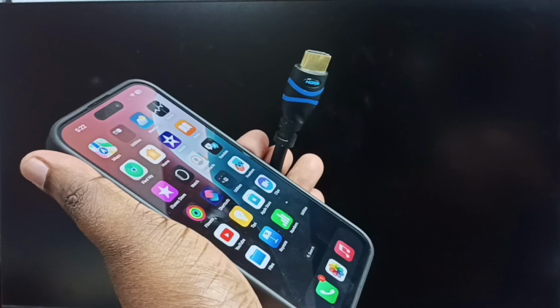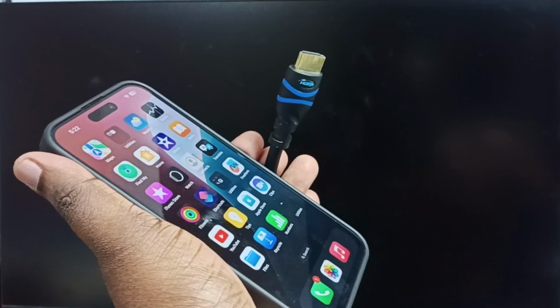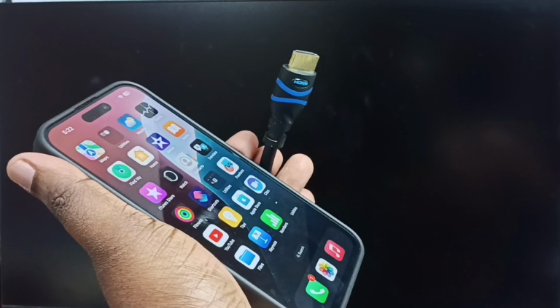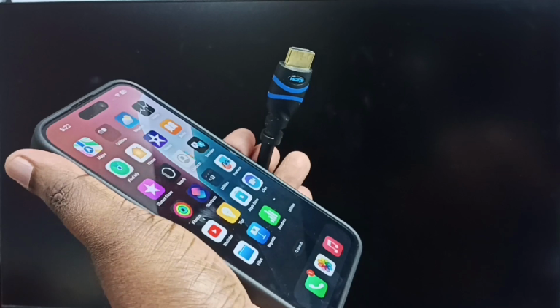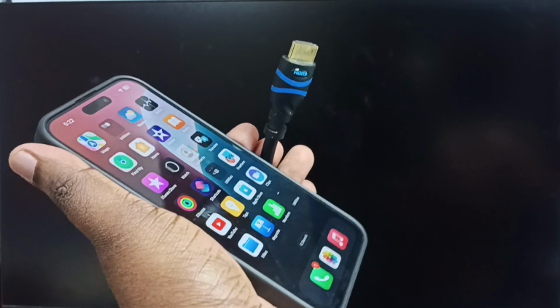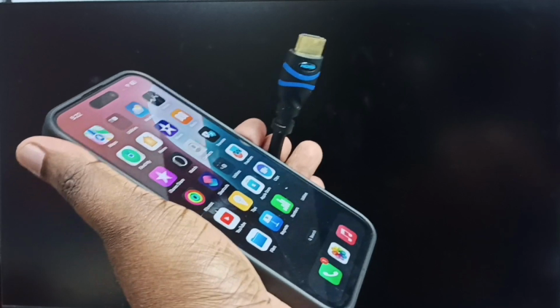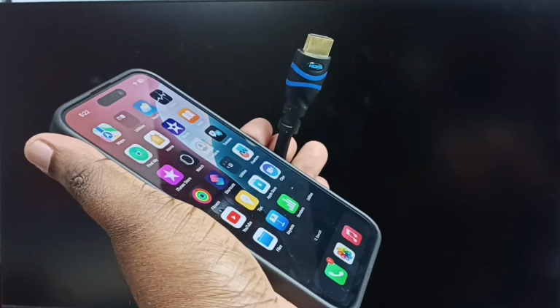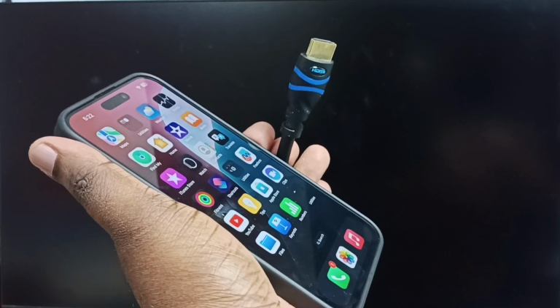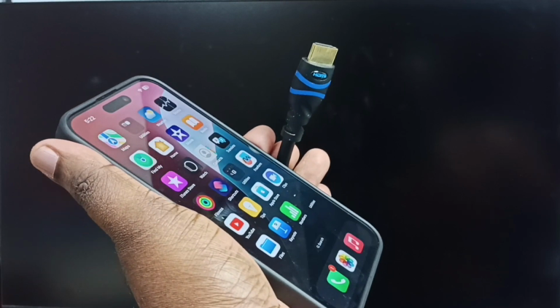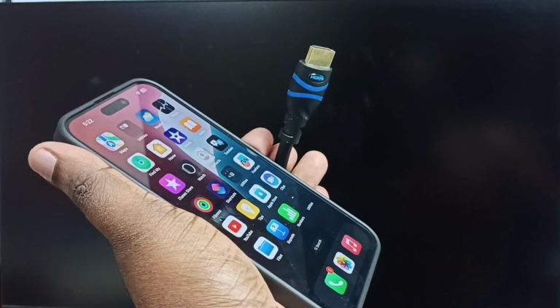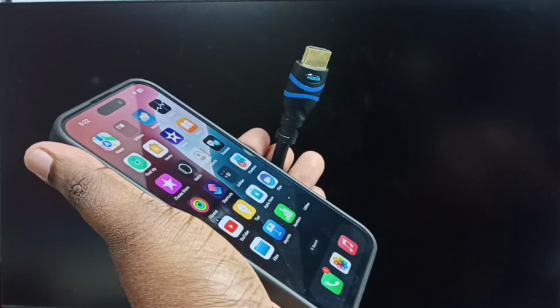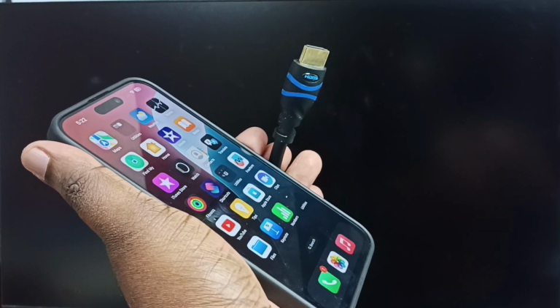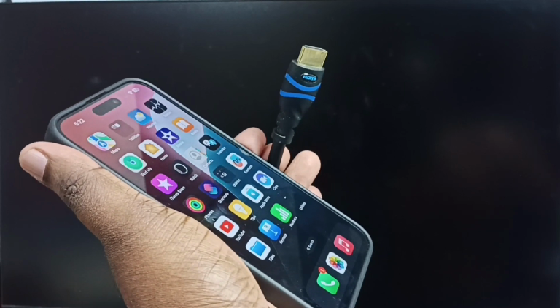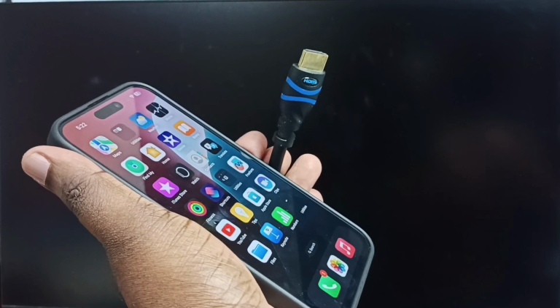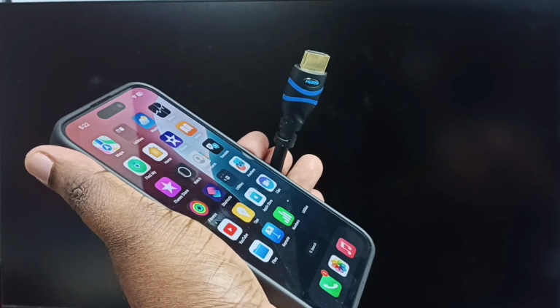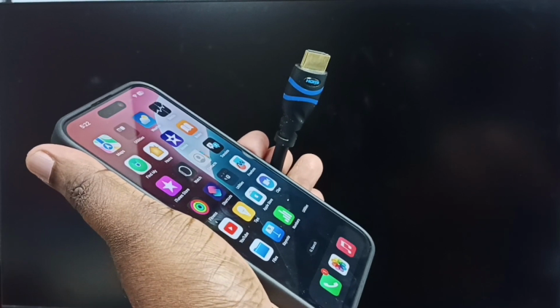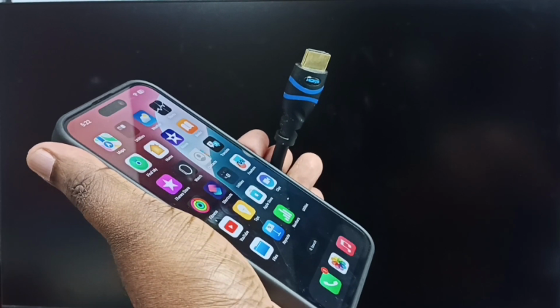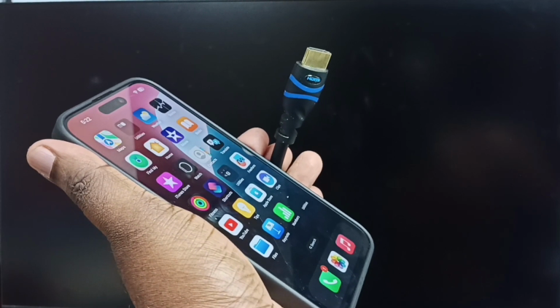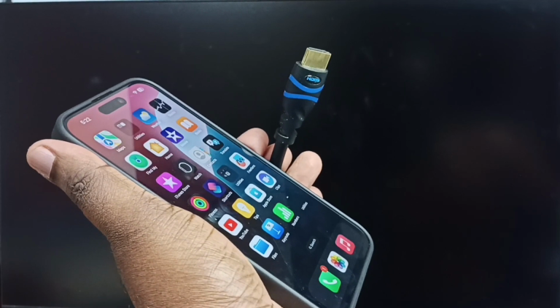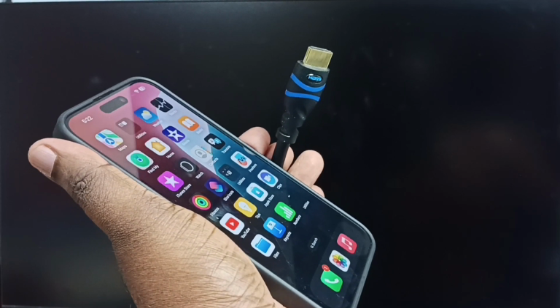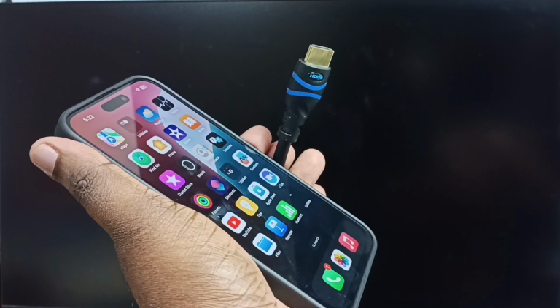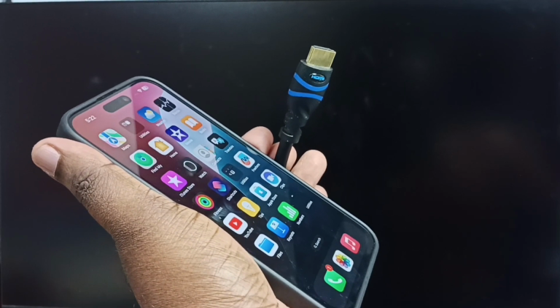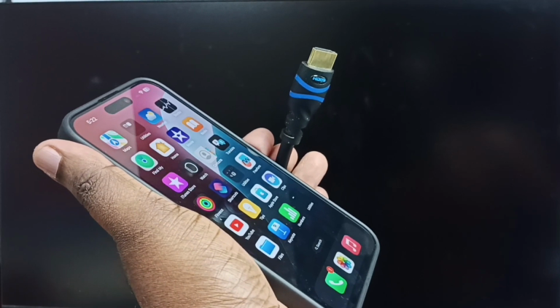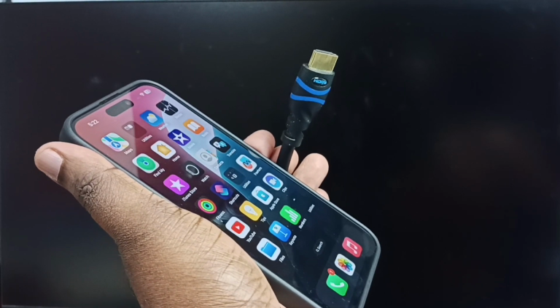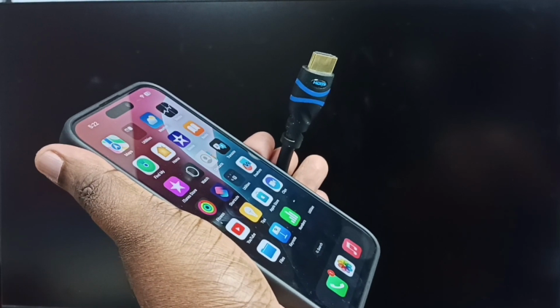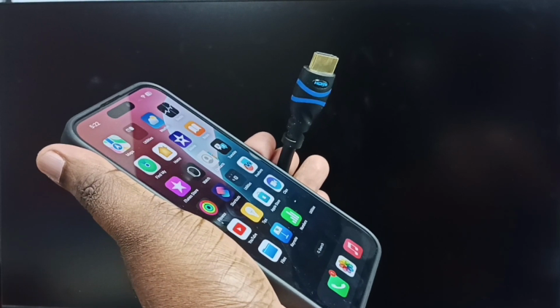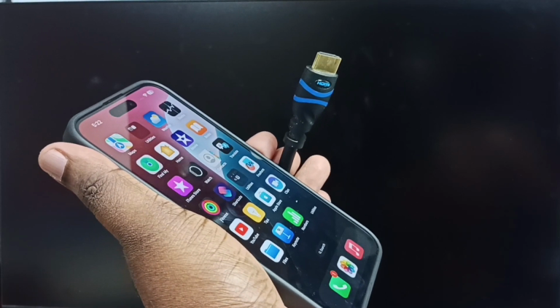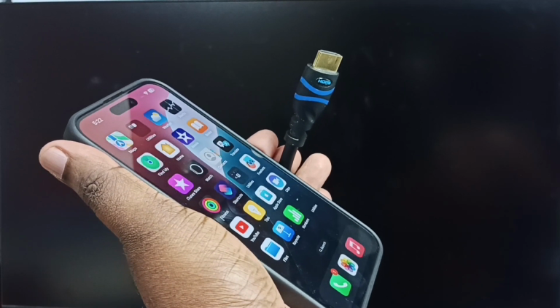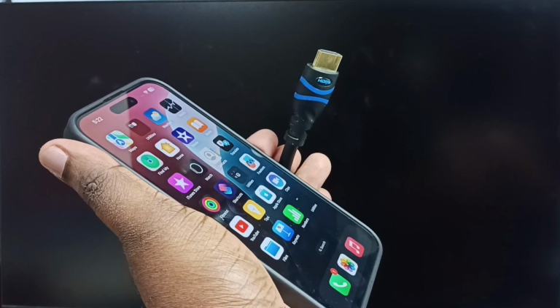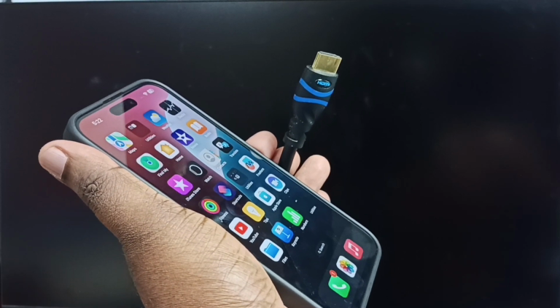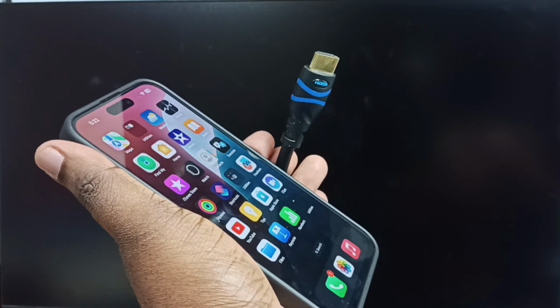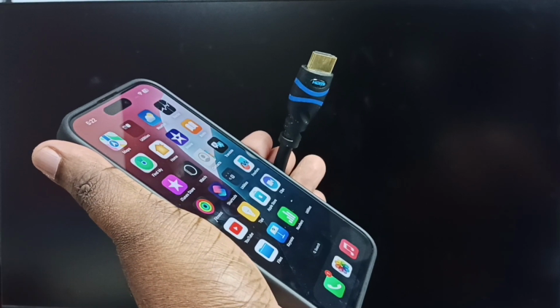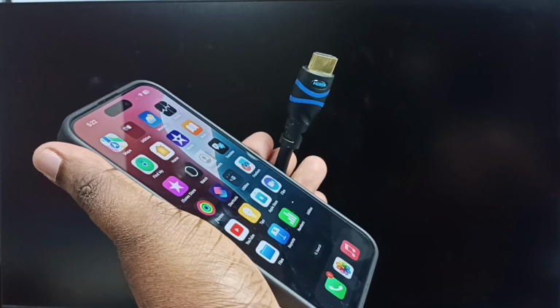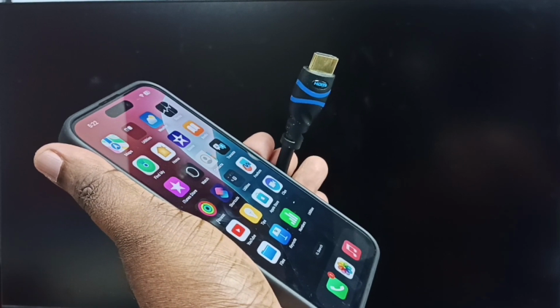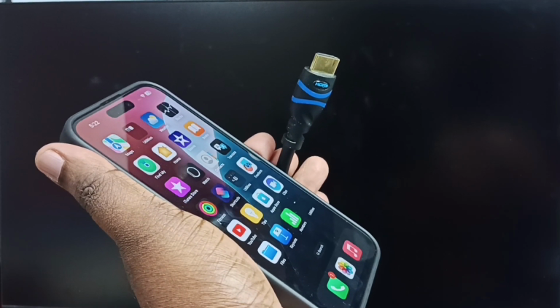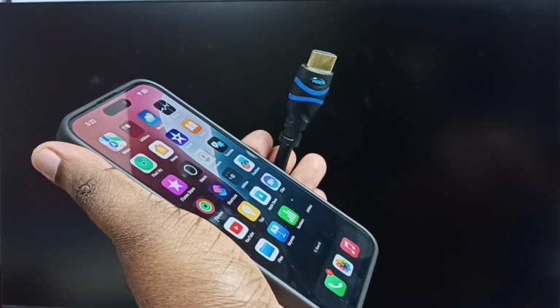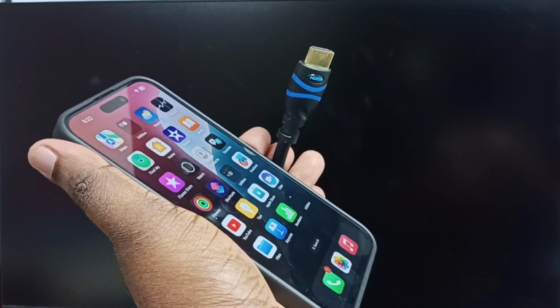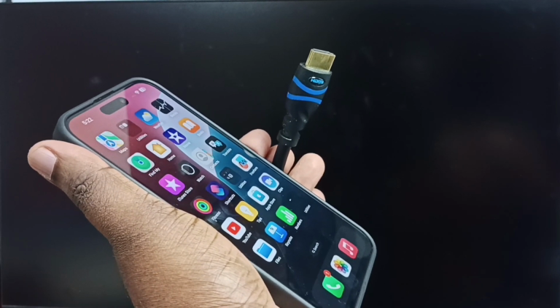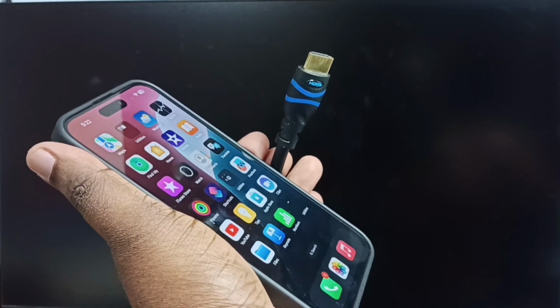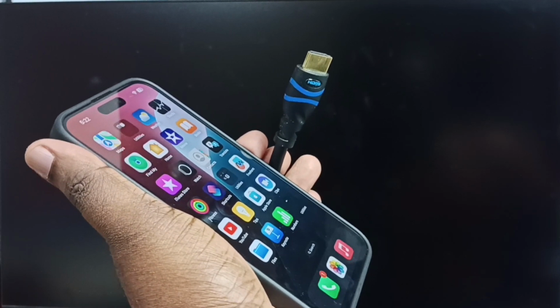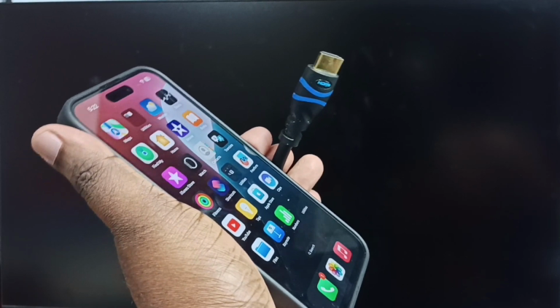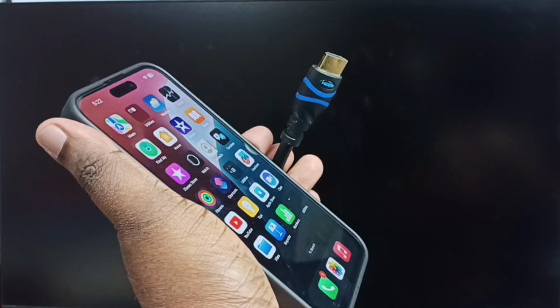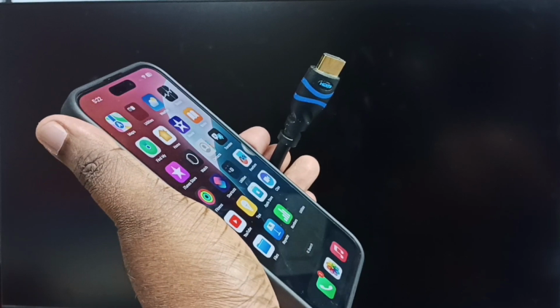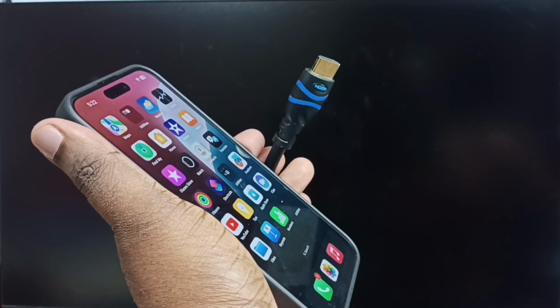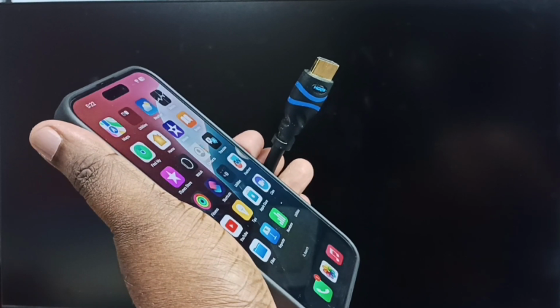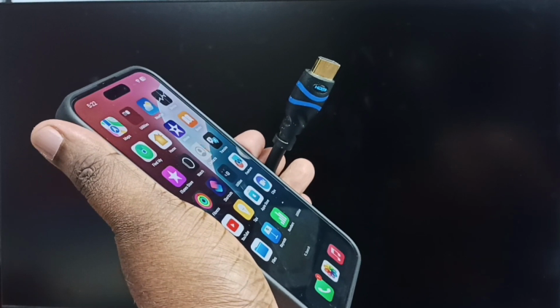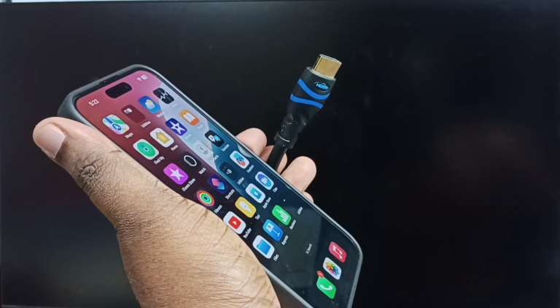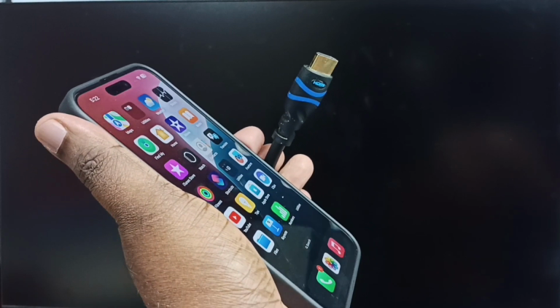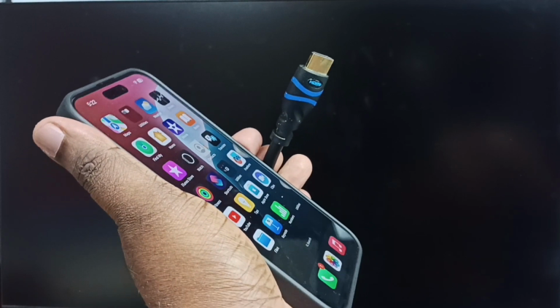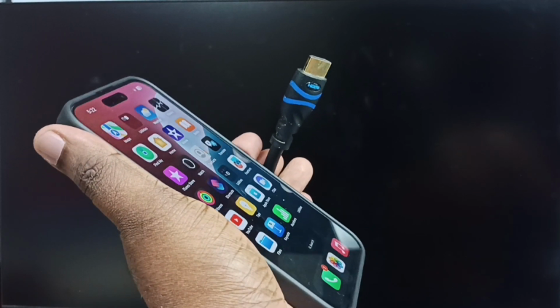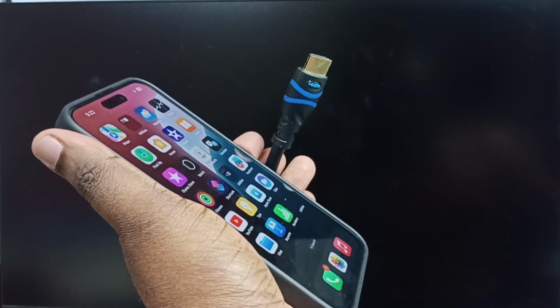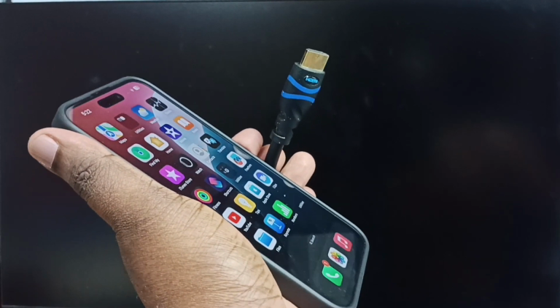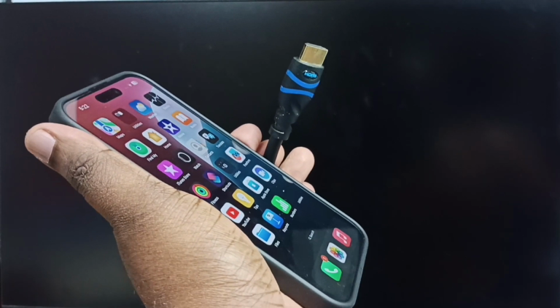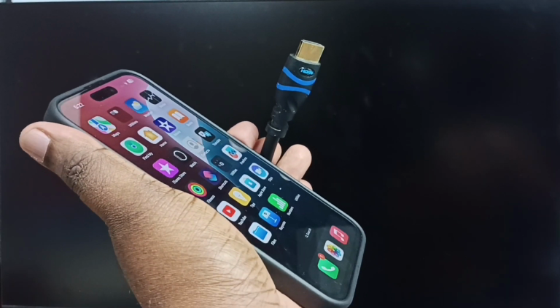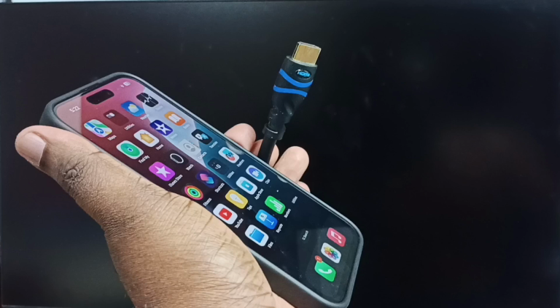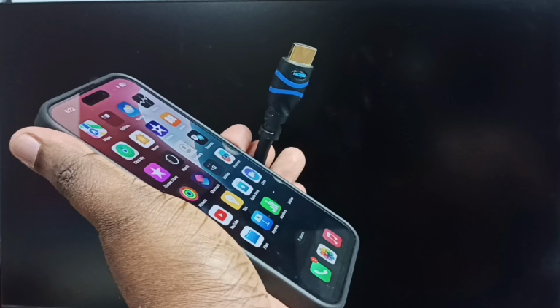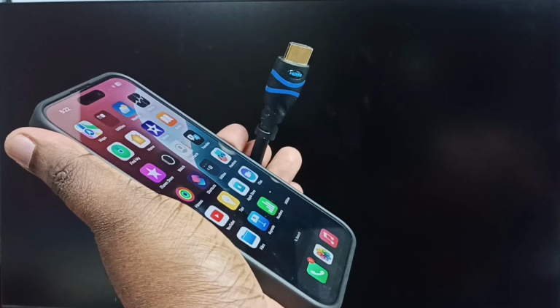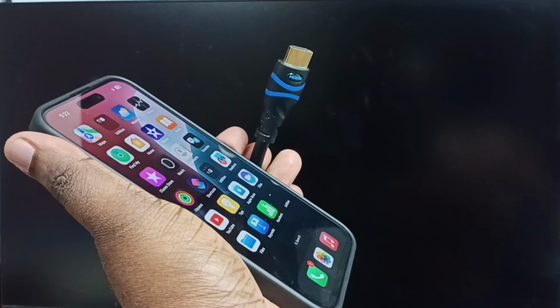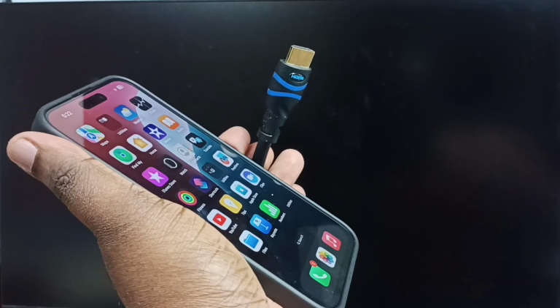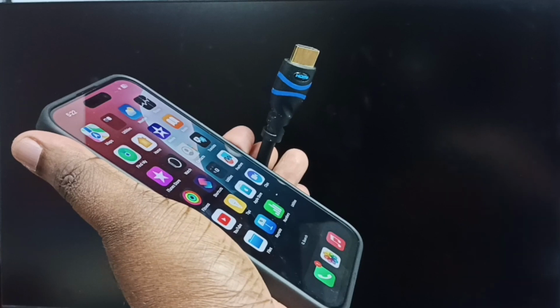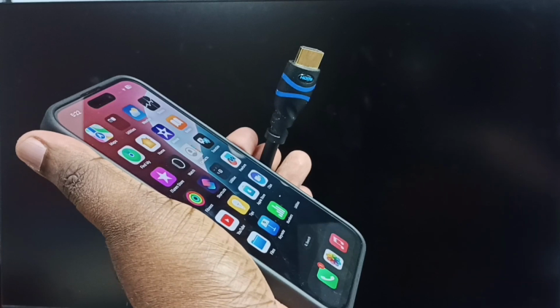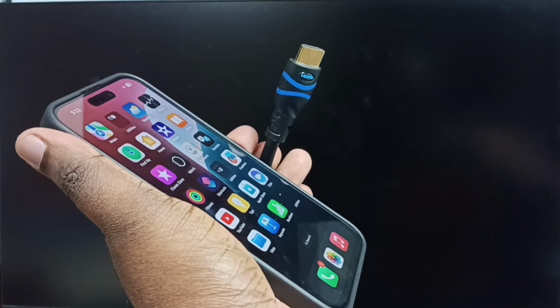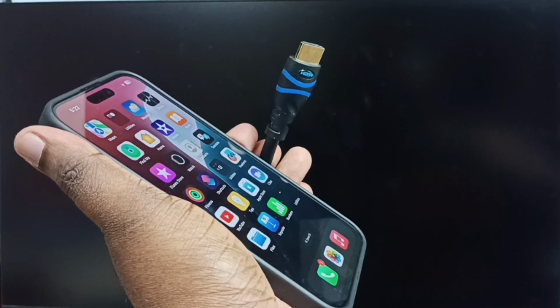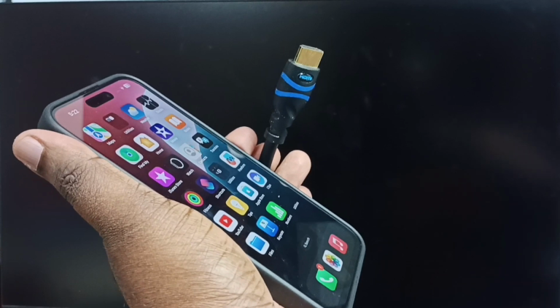Hi friends, this video shows how to do screen mirroring using an HDMI cable. Please don't forget to subscribe to this channel, and please like and share the video.